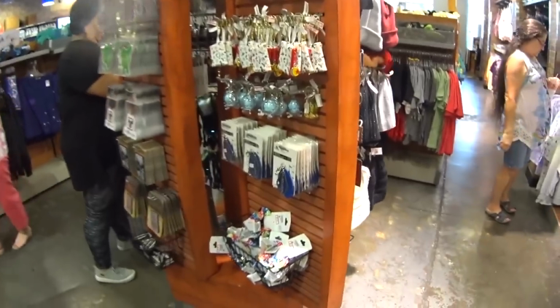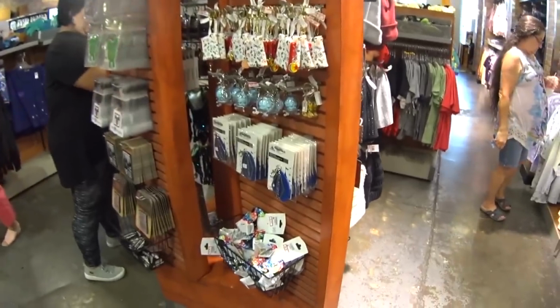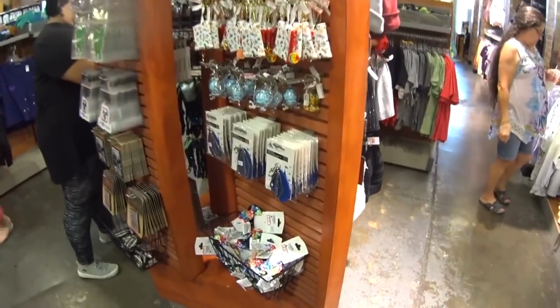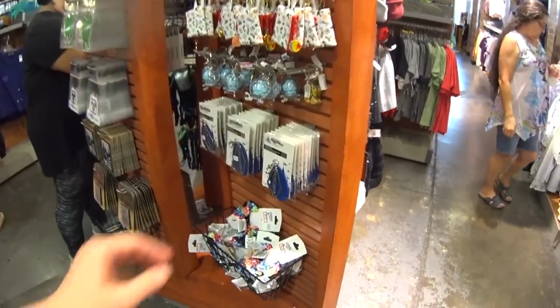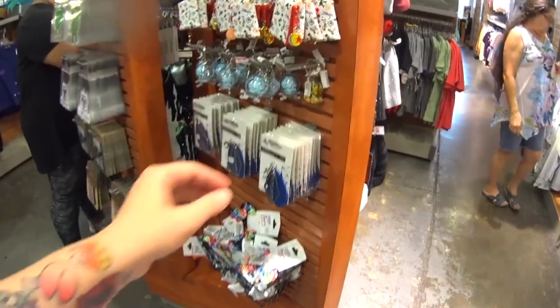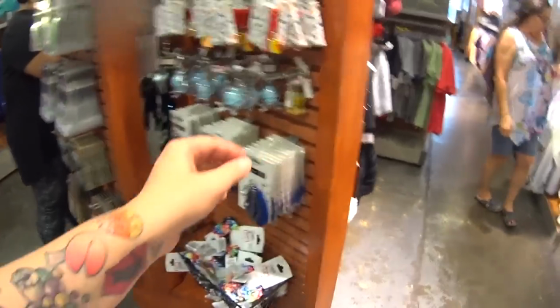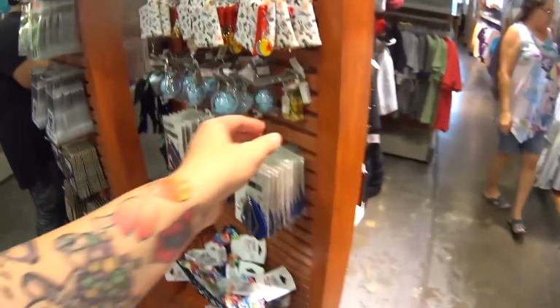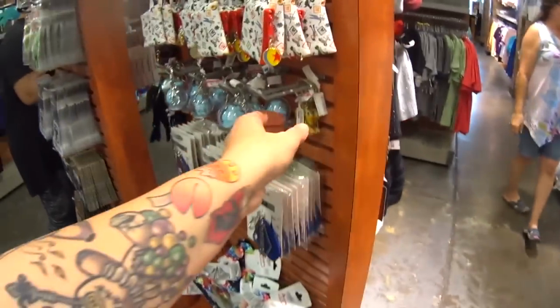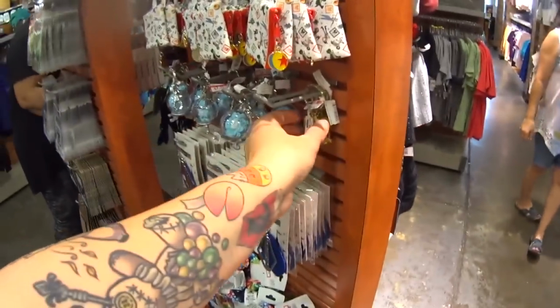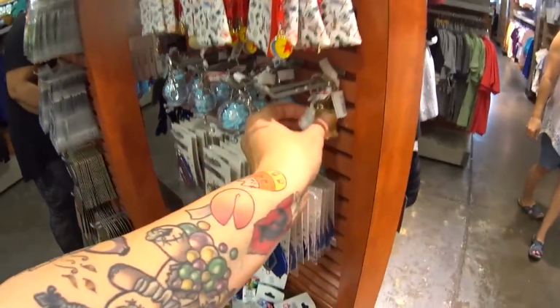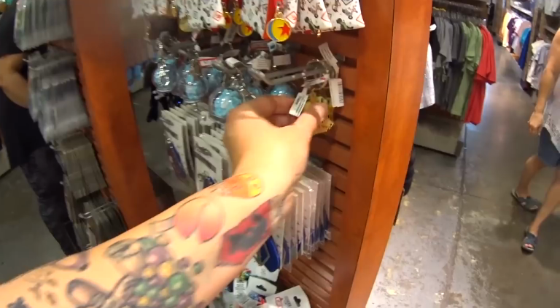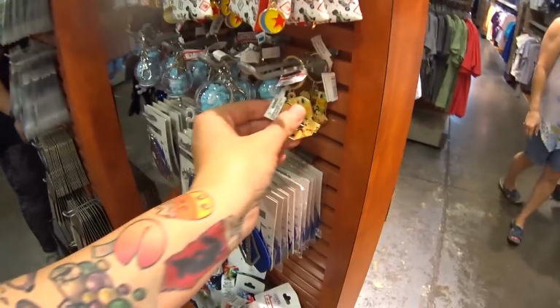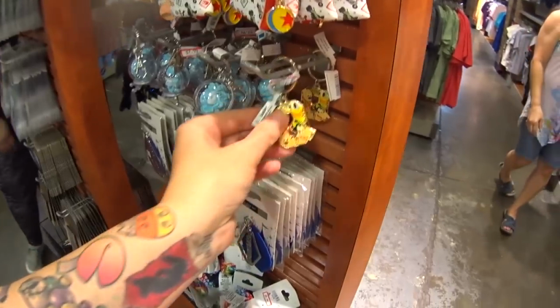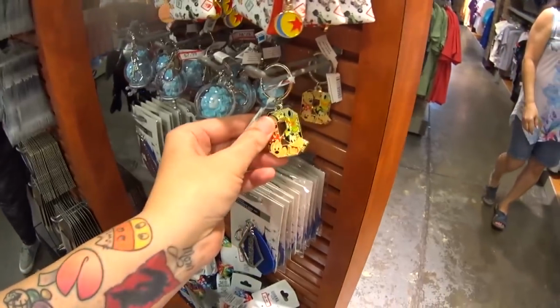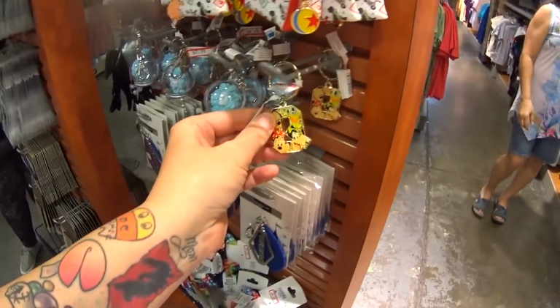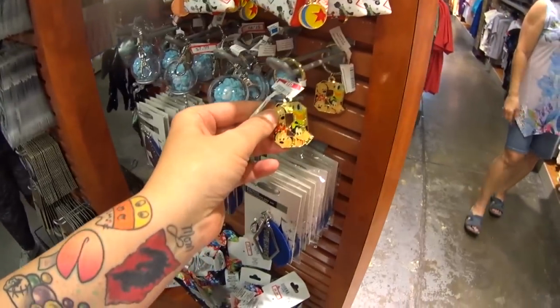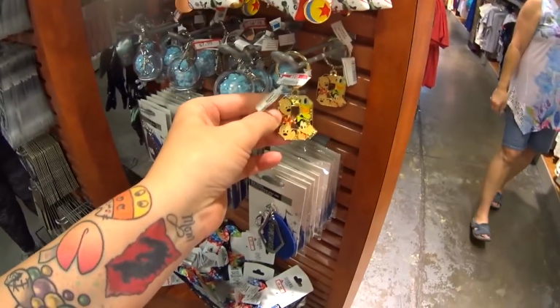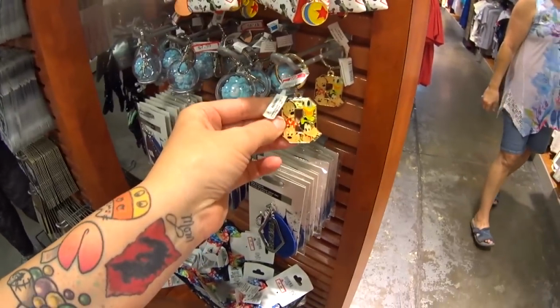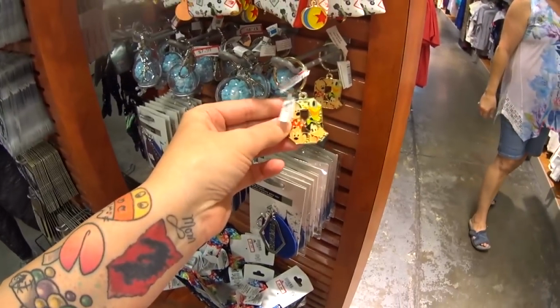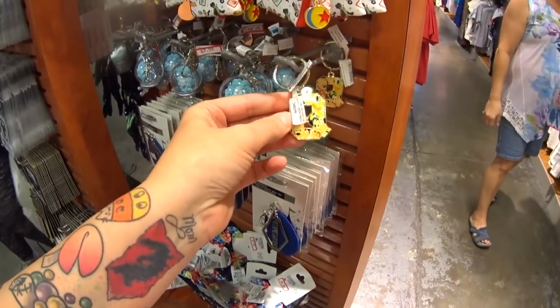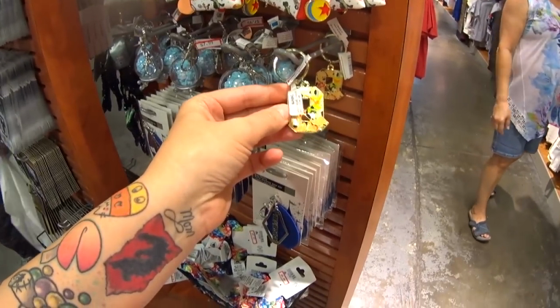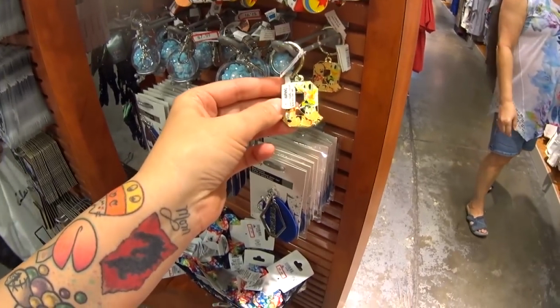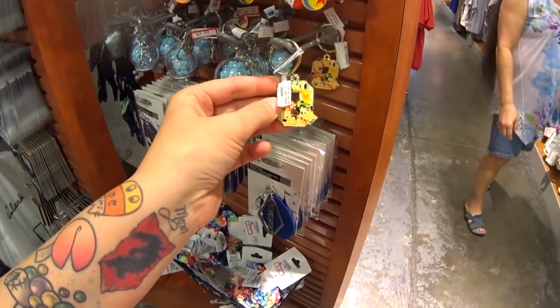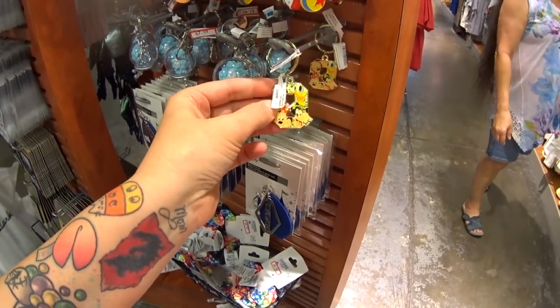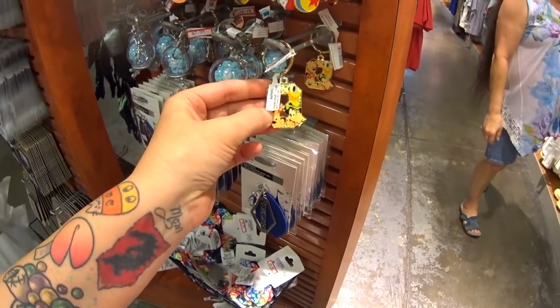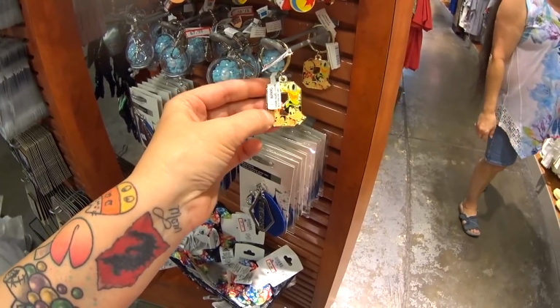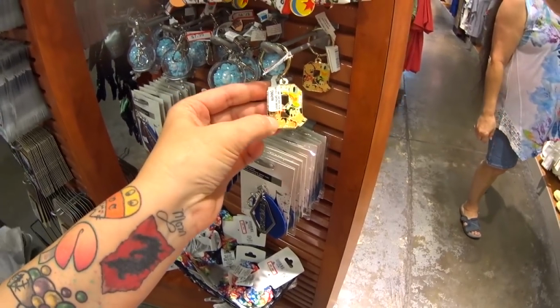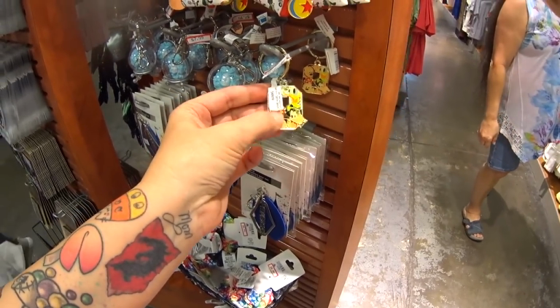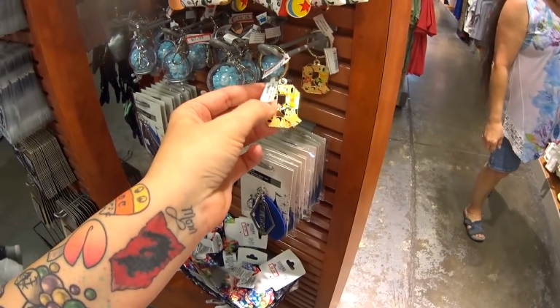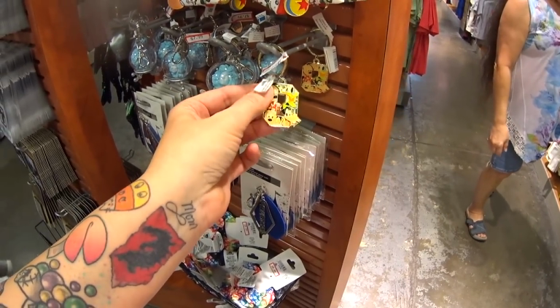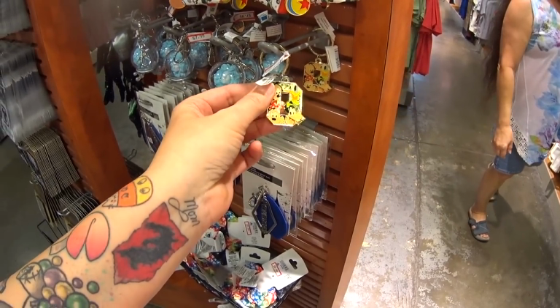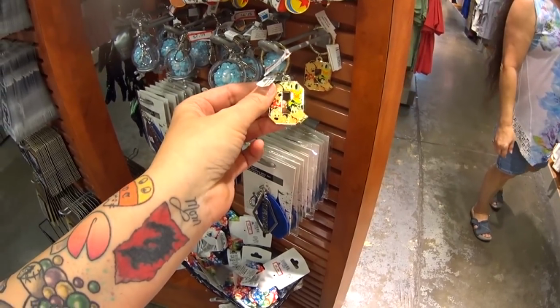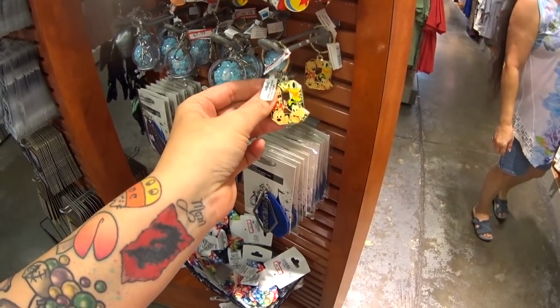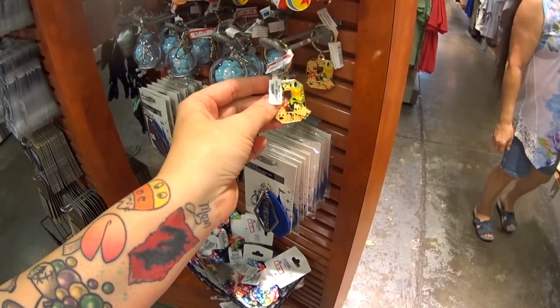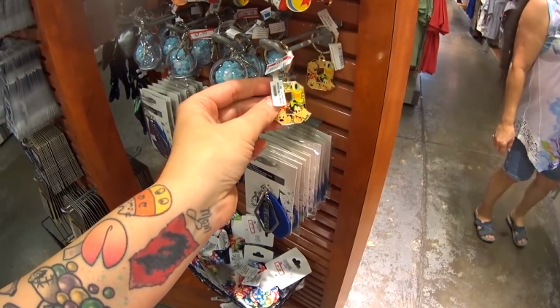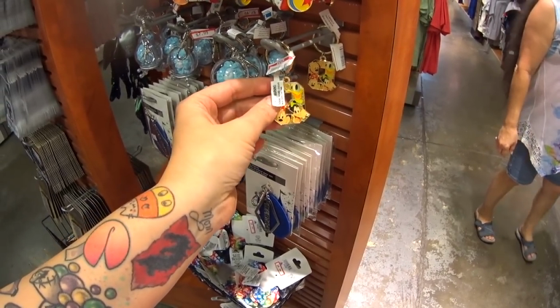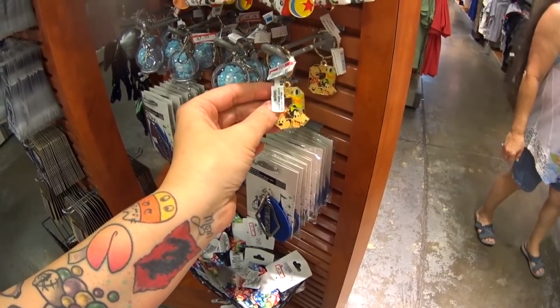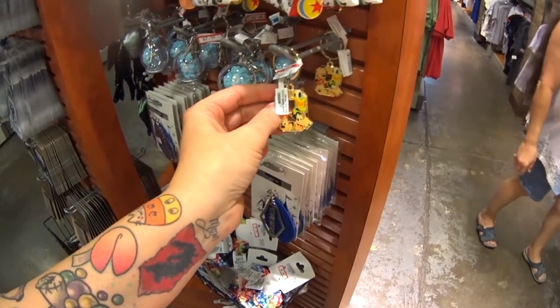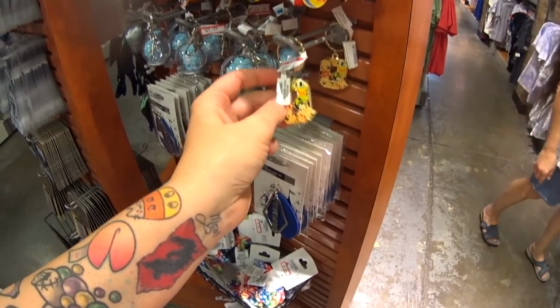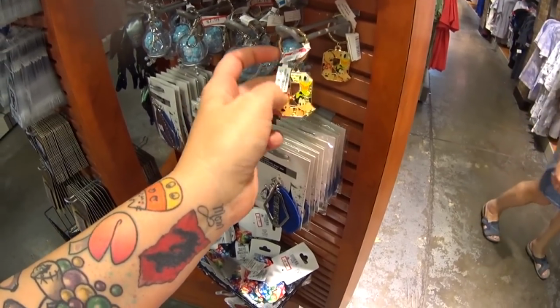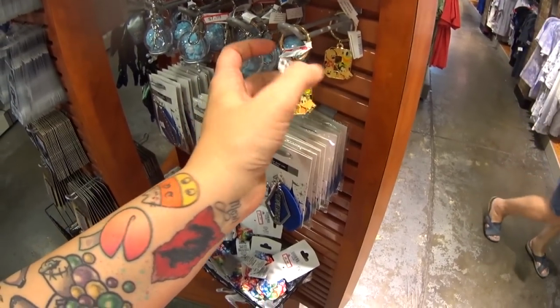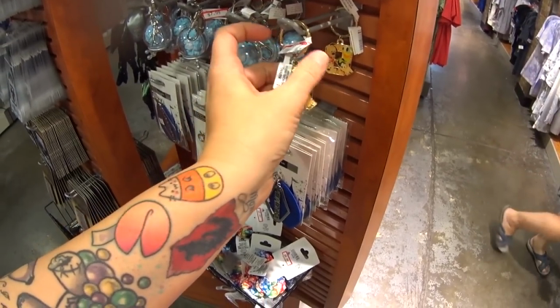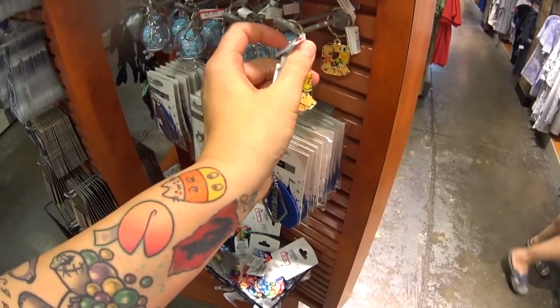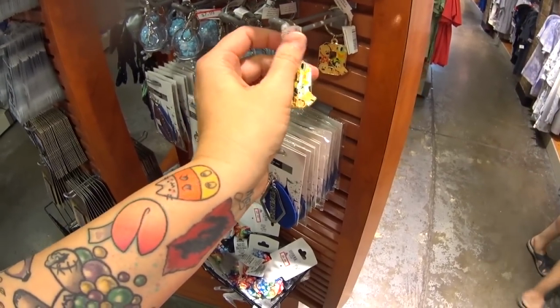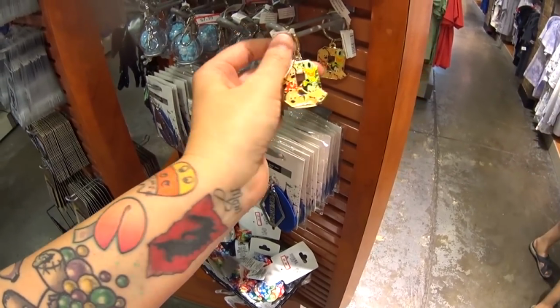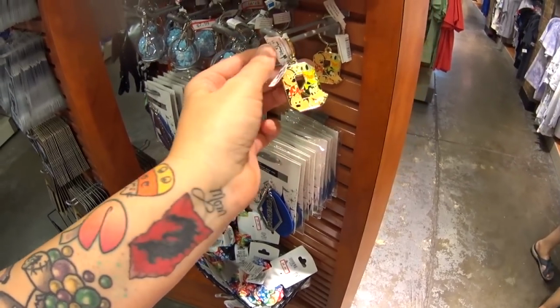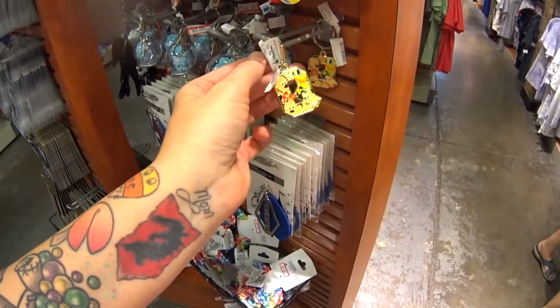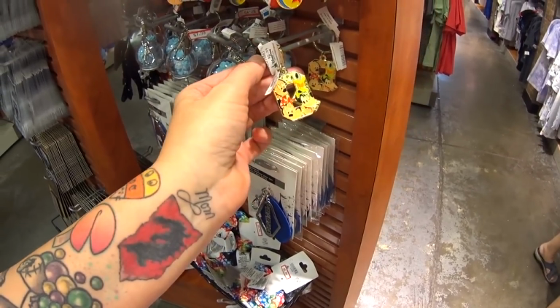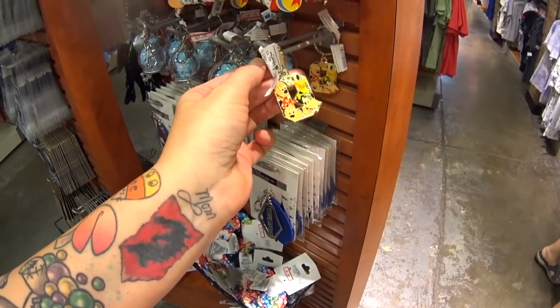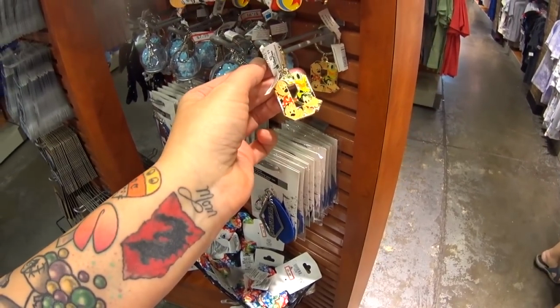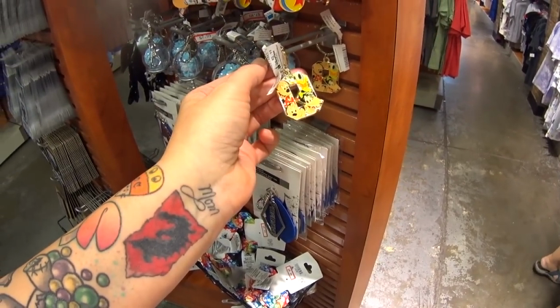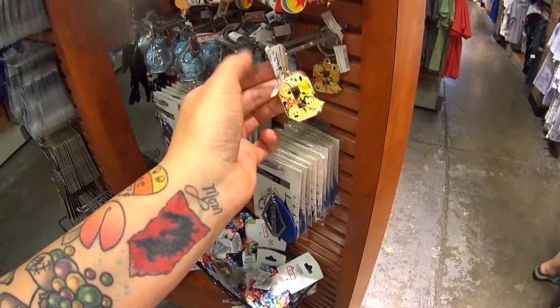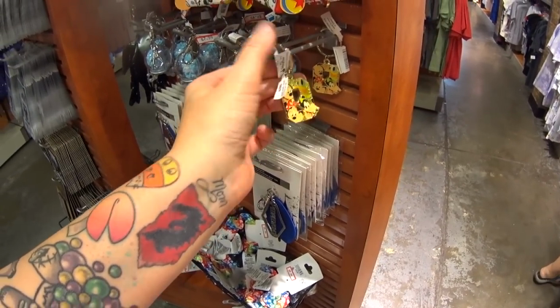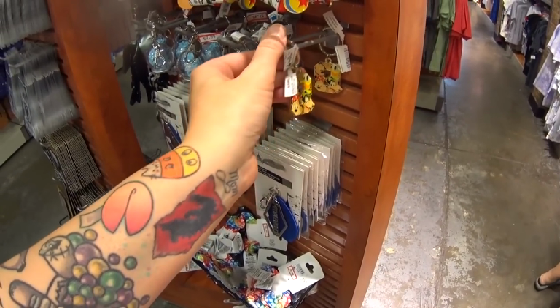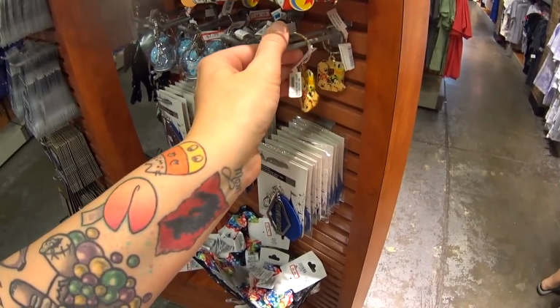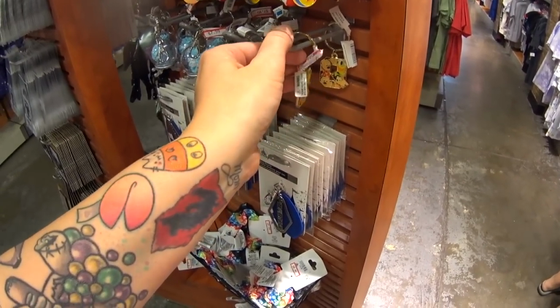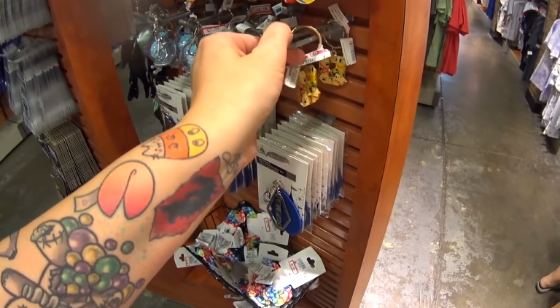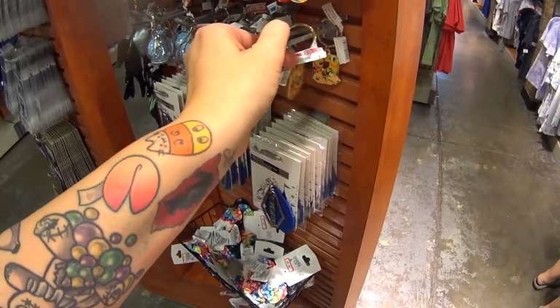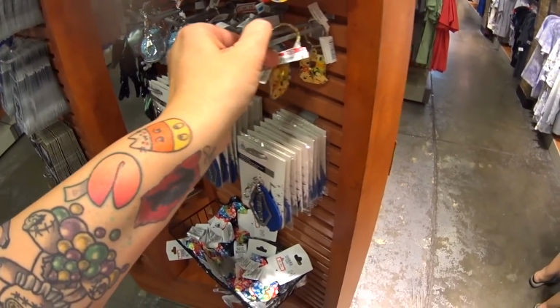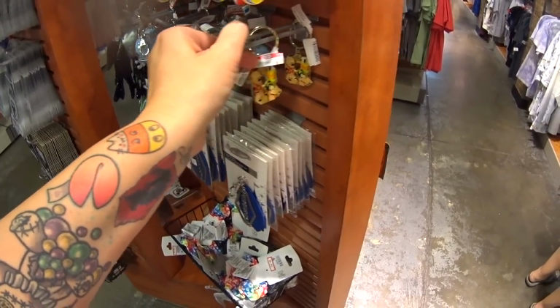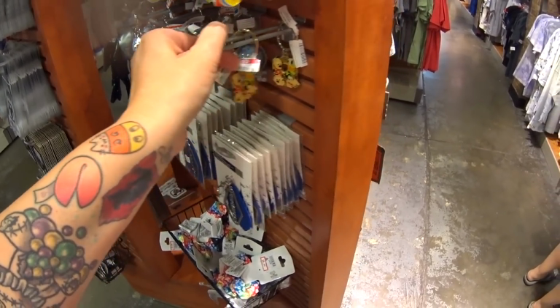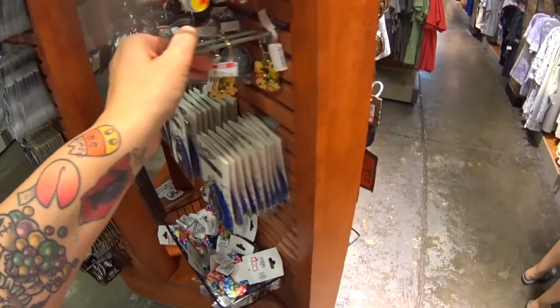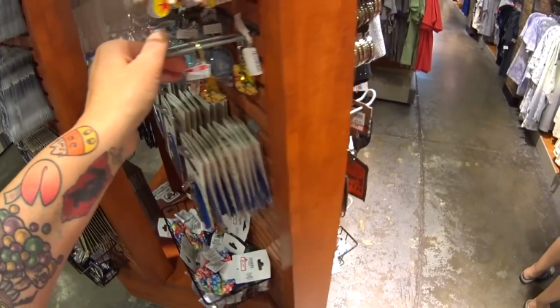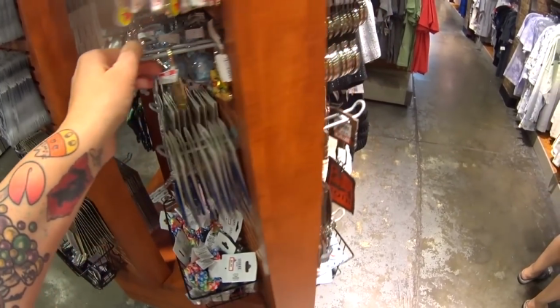And what is this? Oh, it's a single letter — it's a Q keychain. It says $5.99.